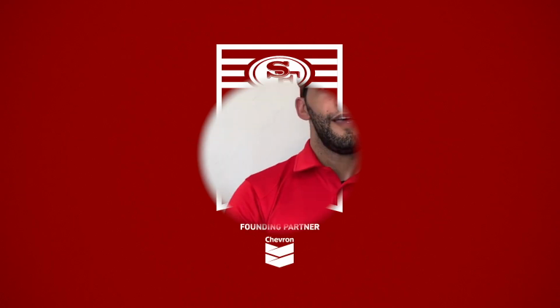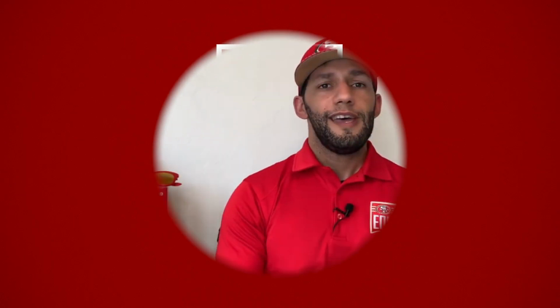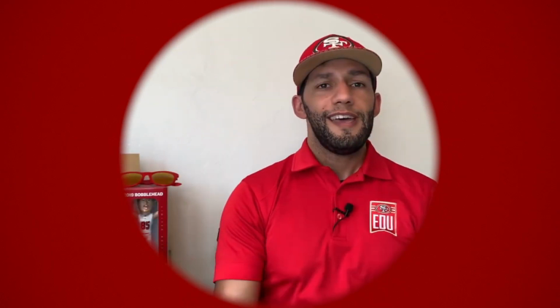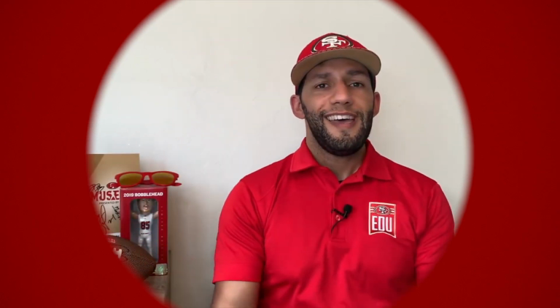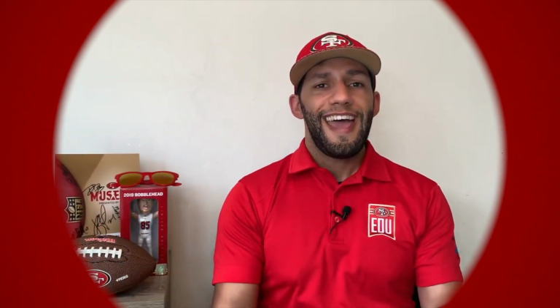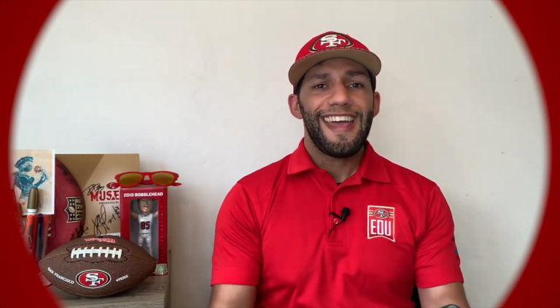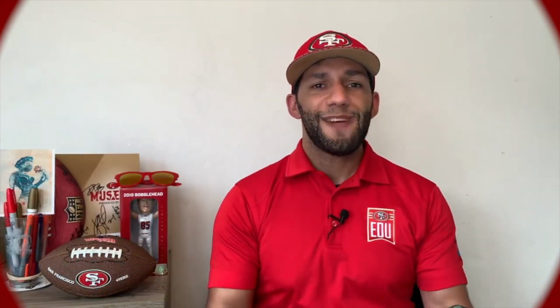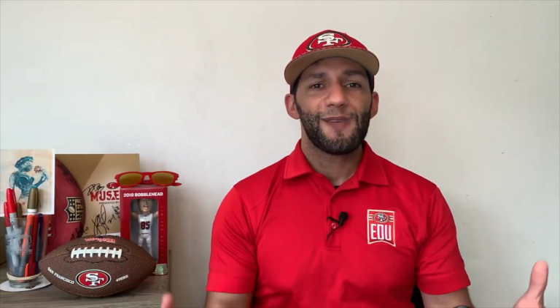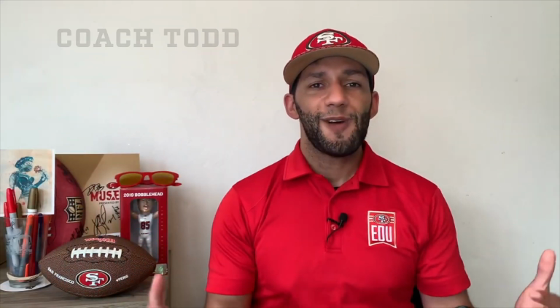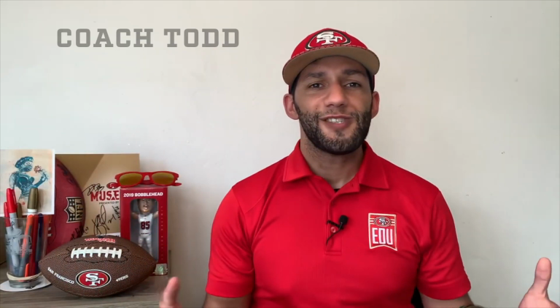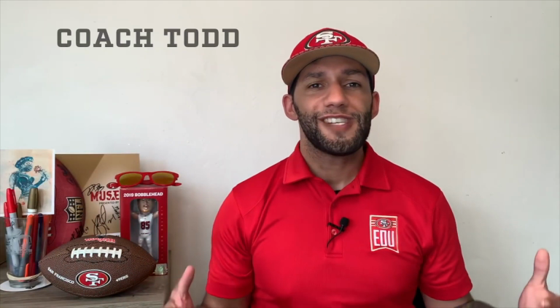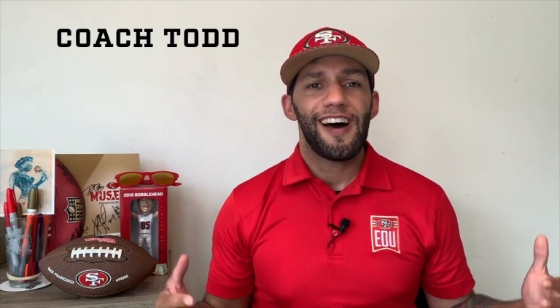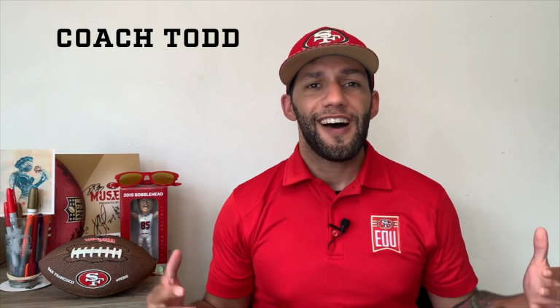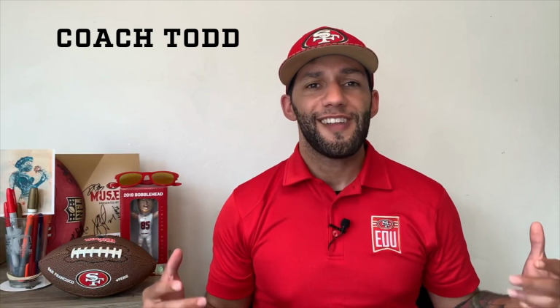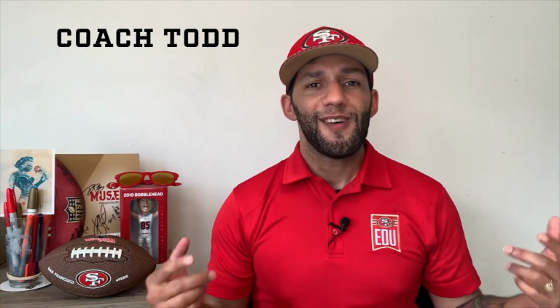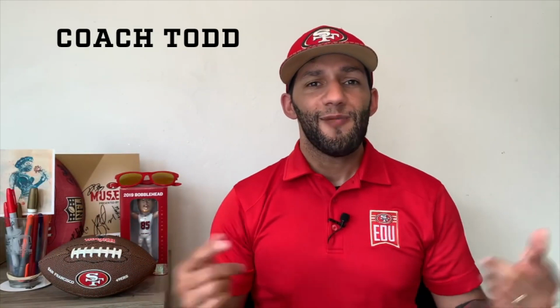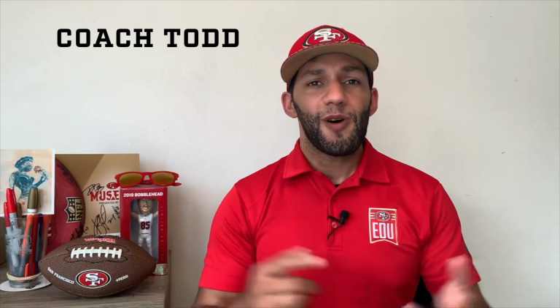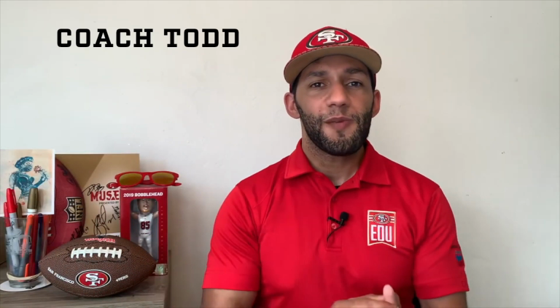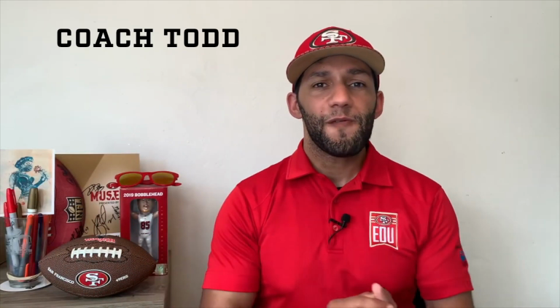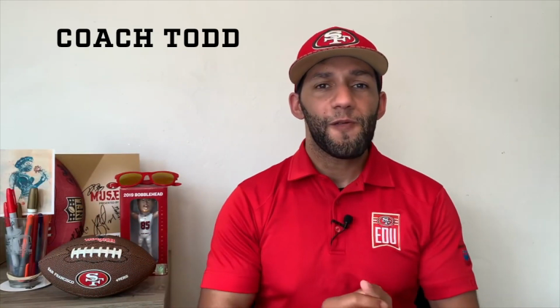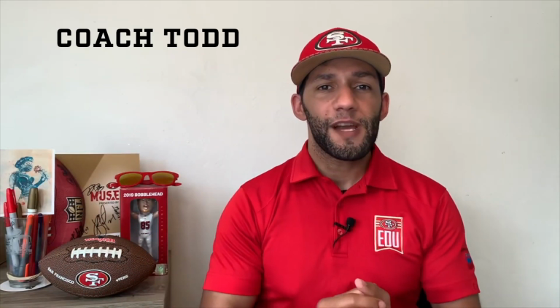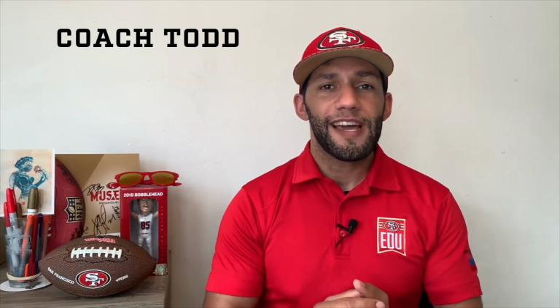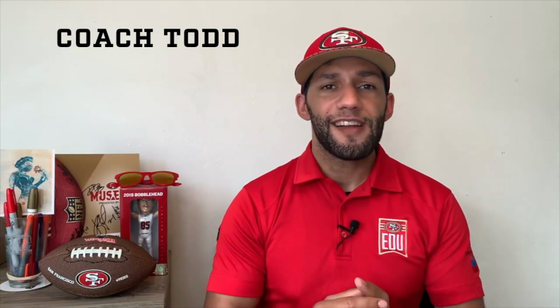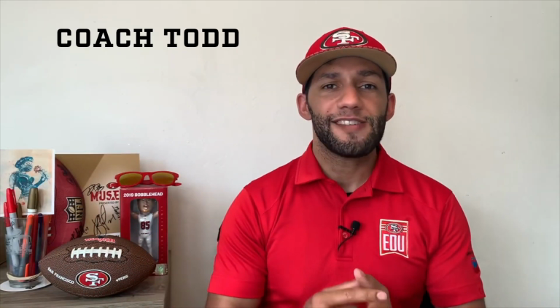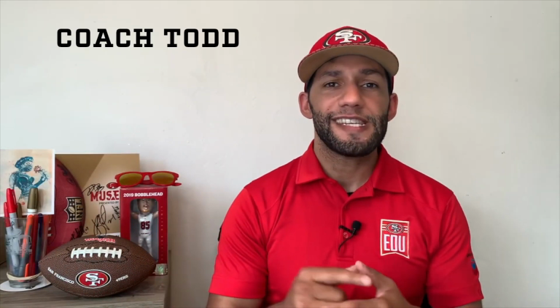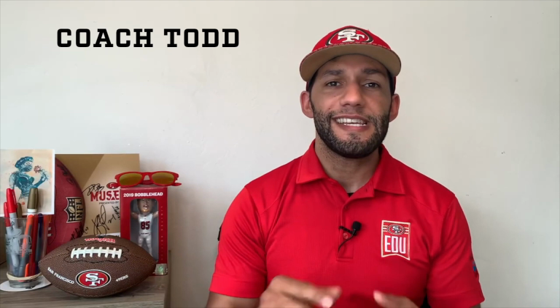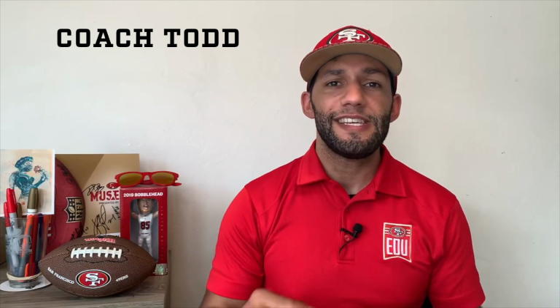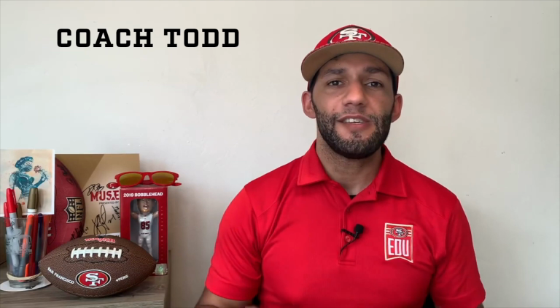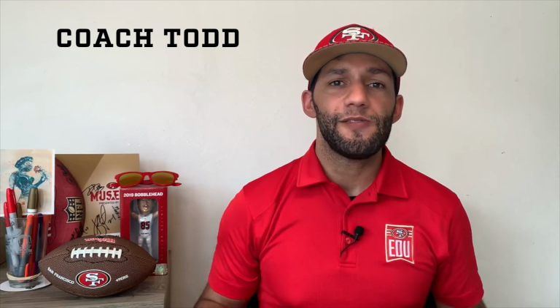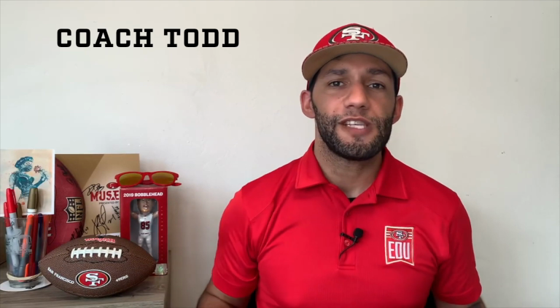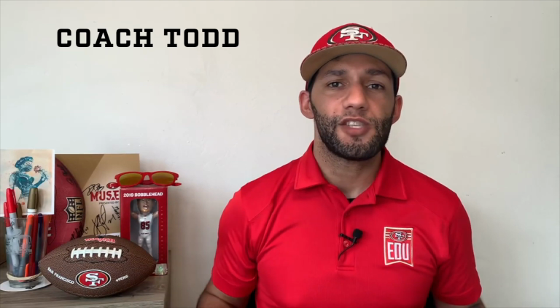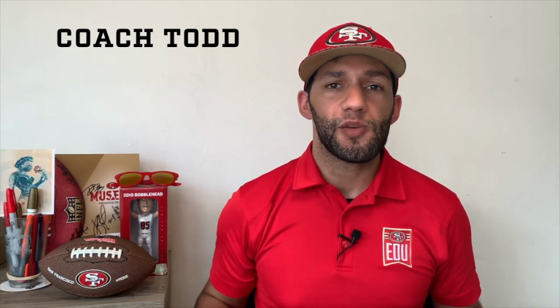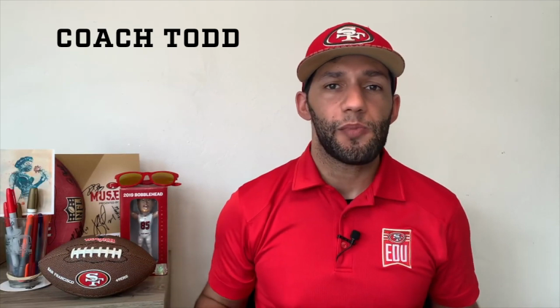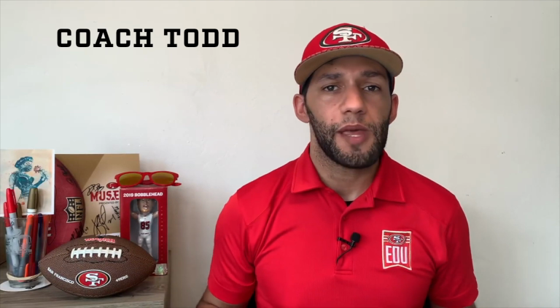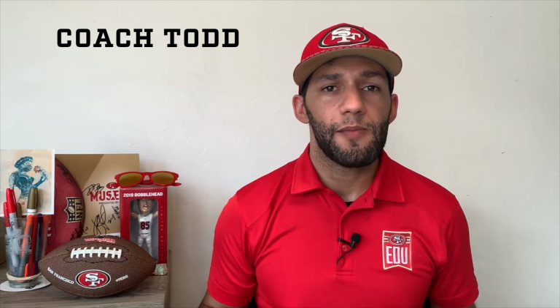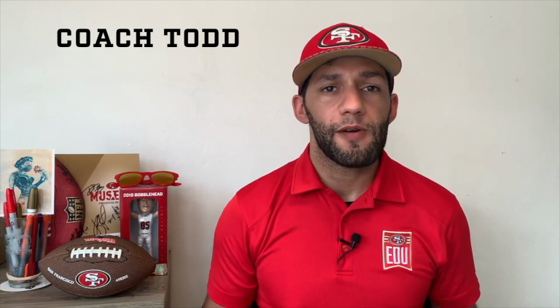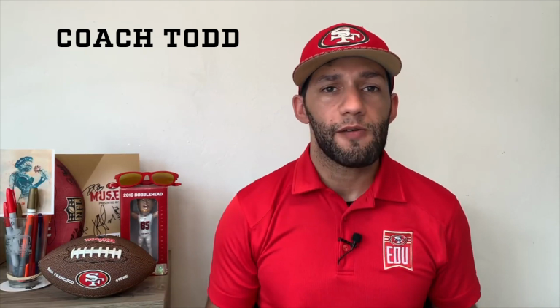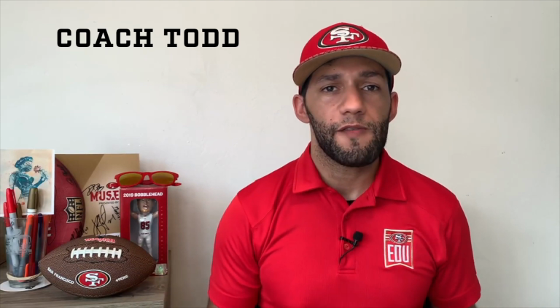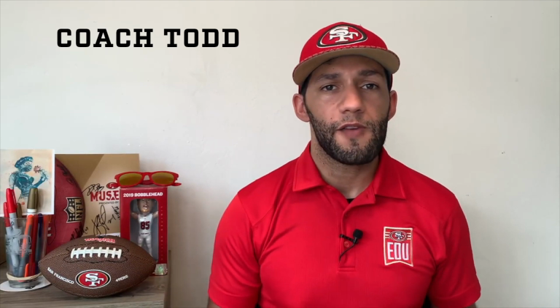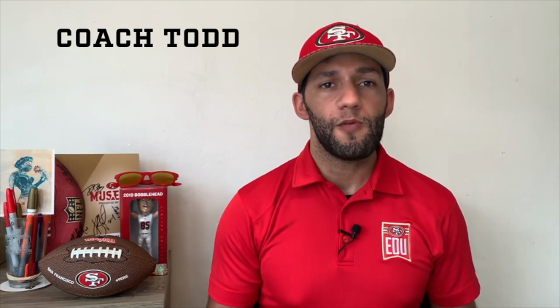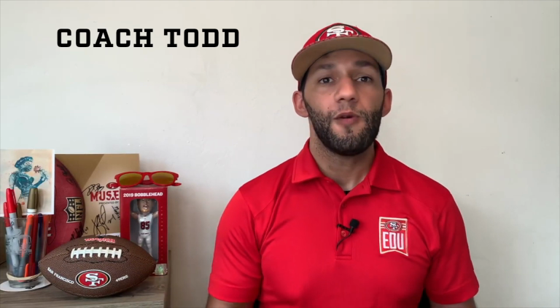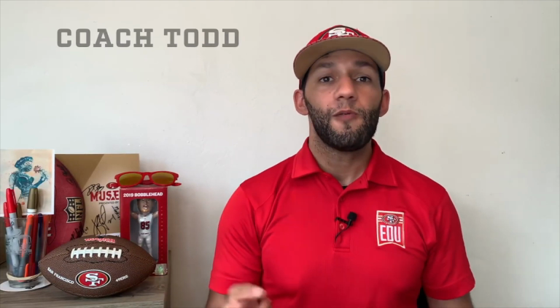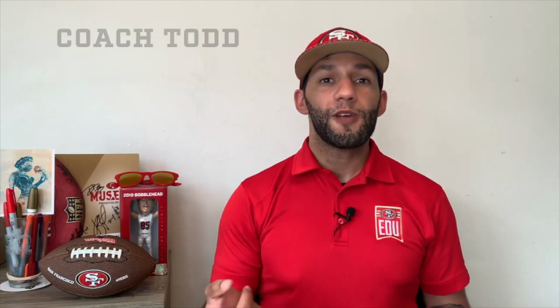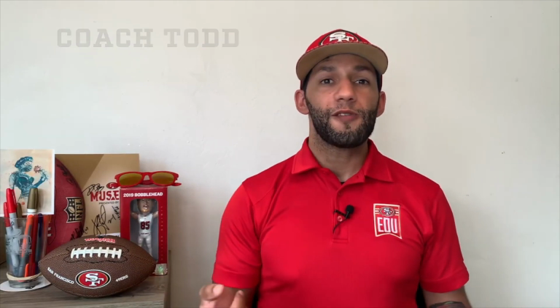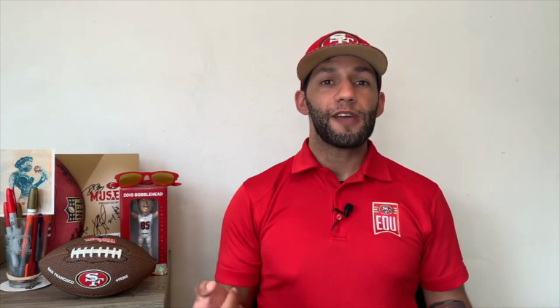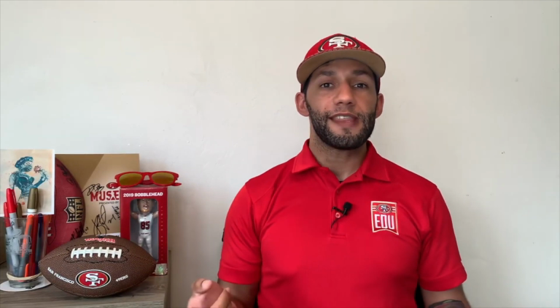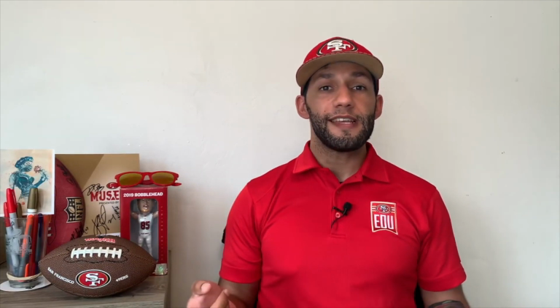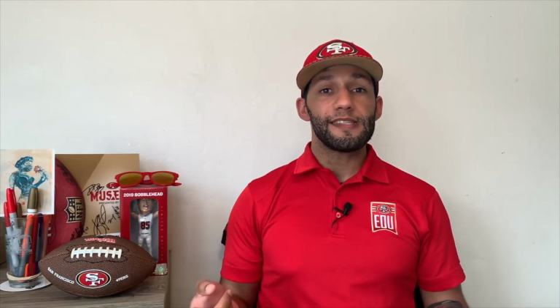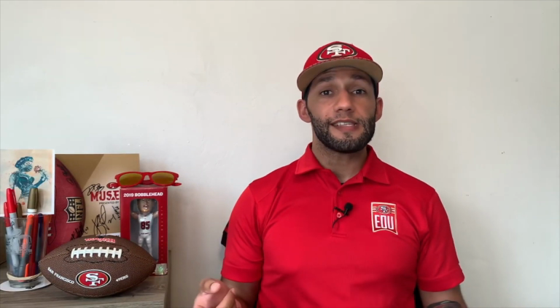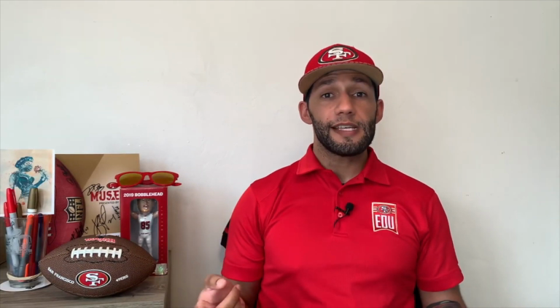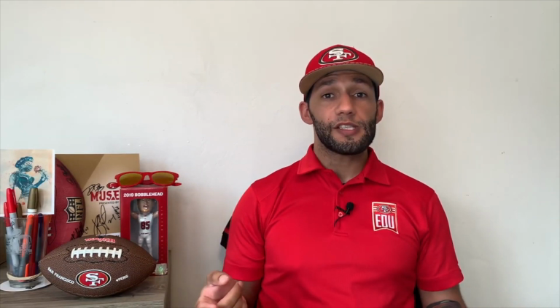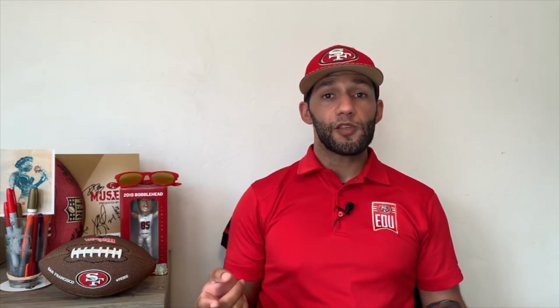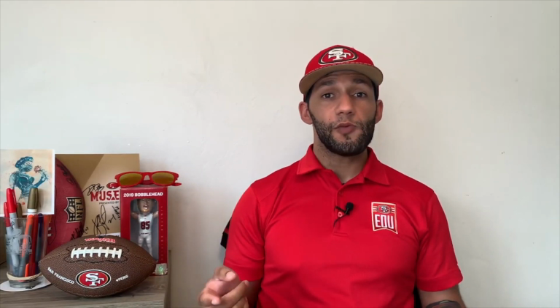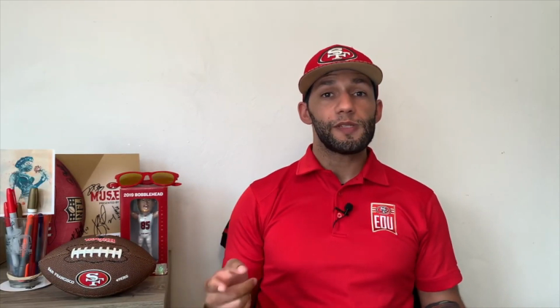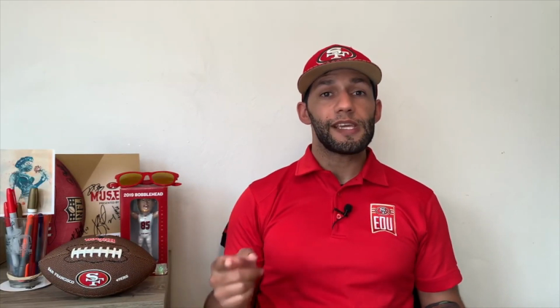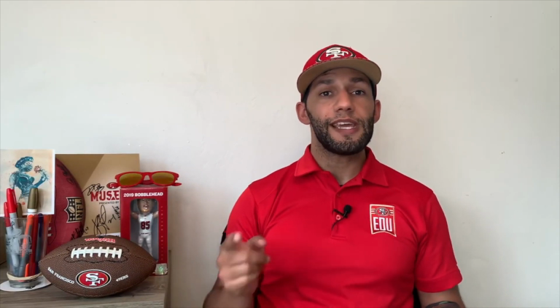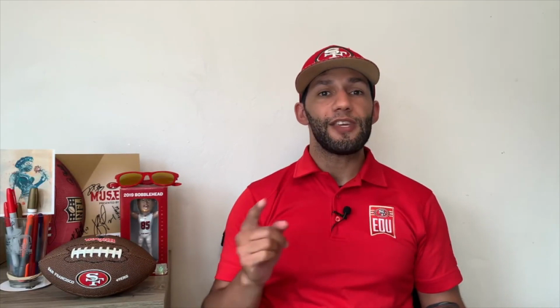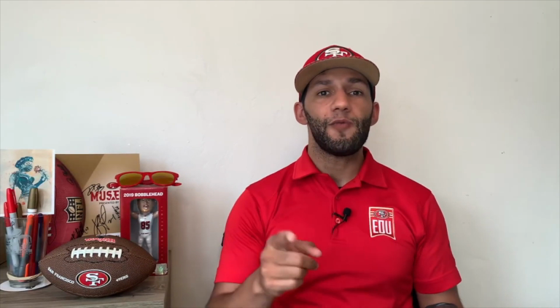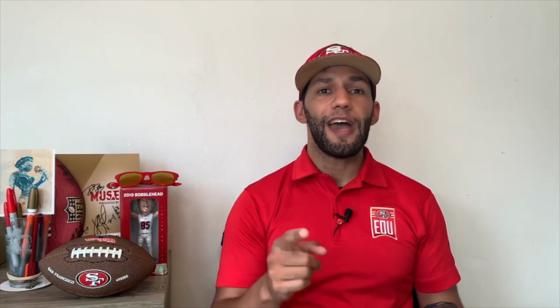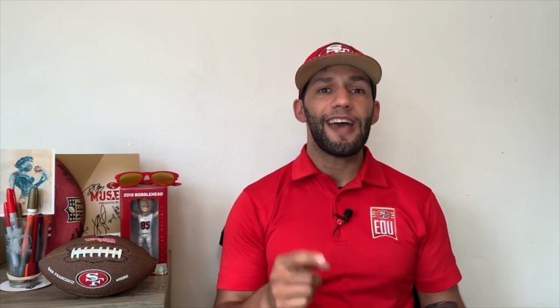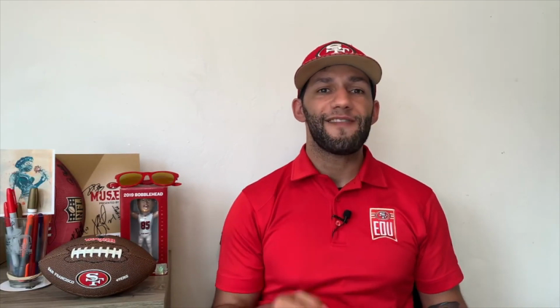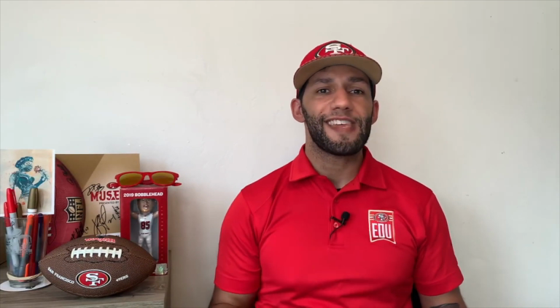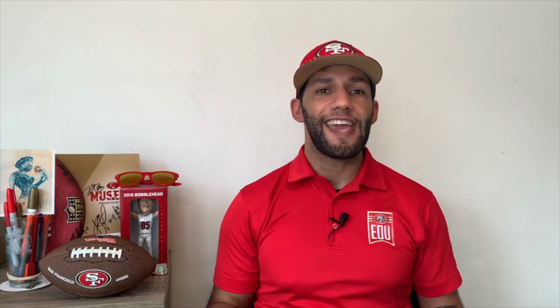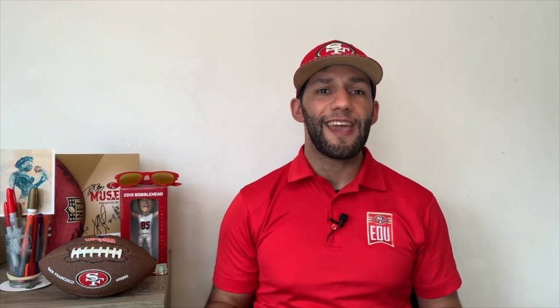Hey, I'm Coach Todd. Welcome to 49ers EDU Digital Playbook Review, where you'll get the inside scoop to get you ahead of the game.